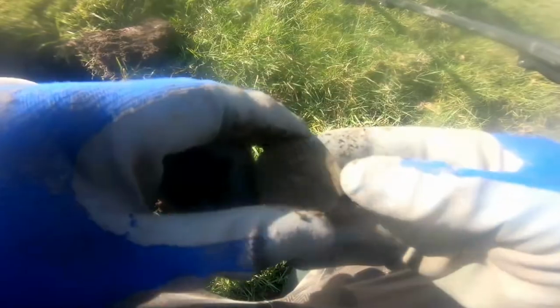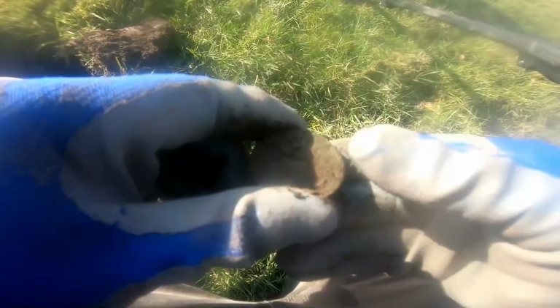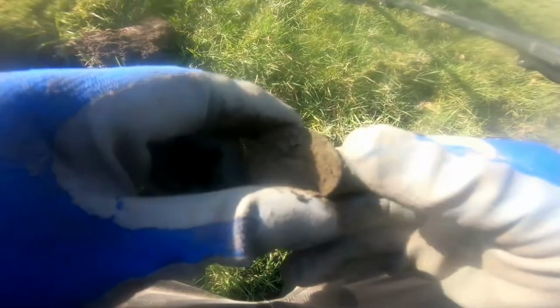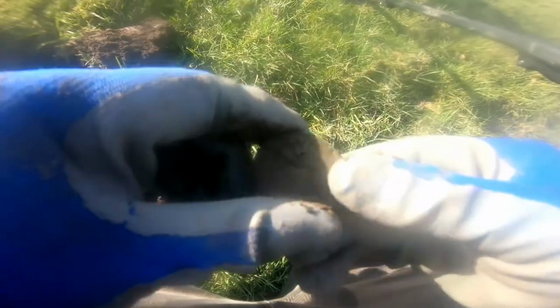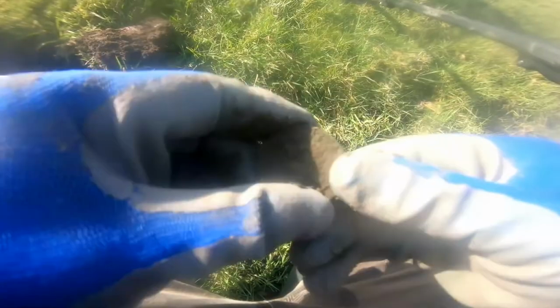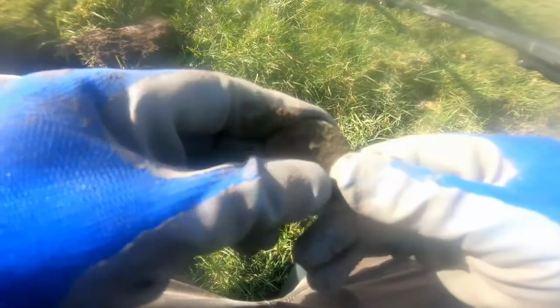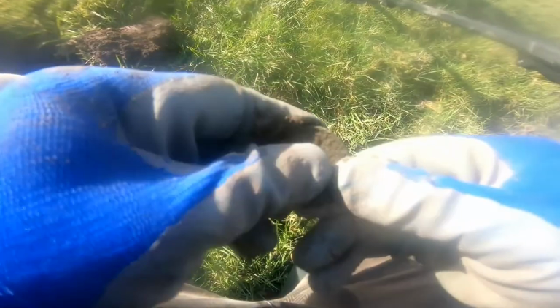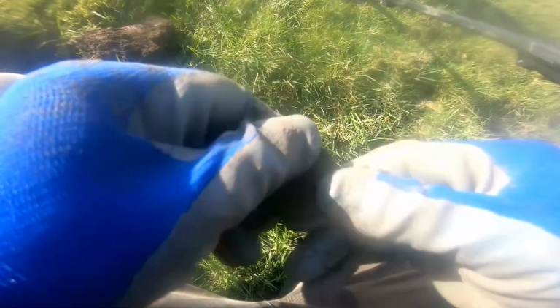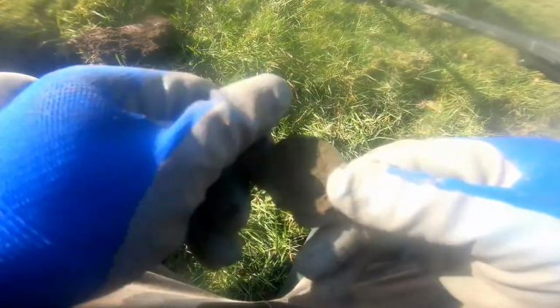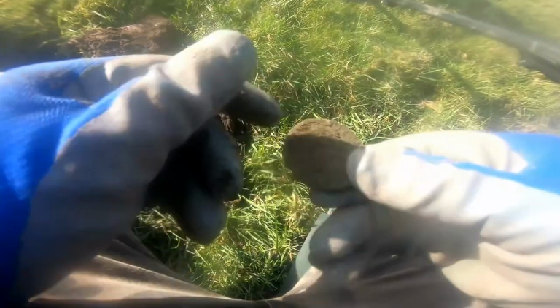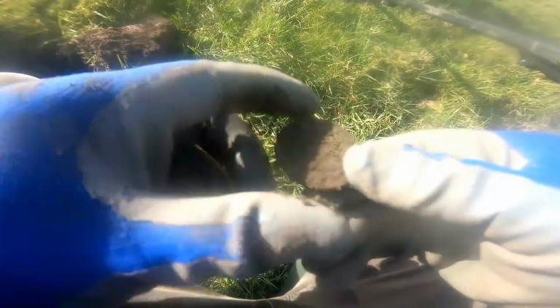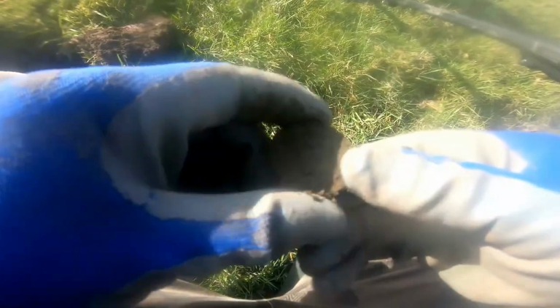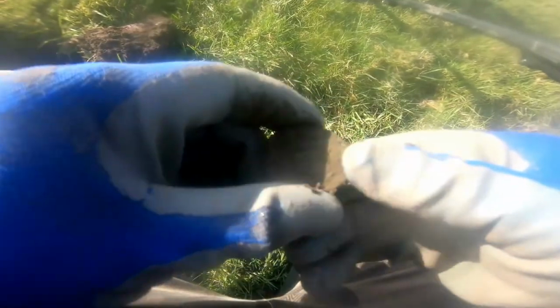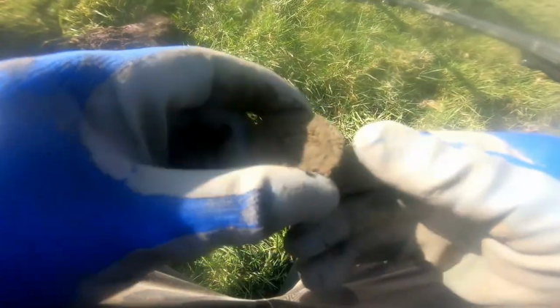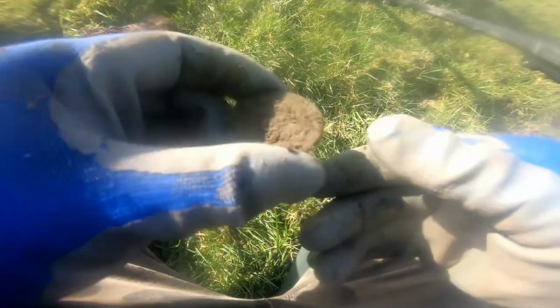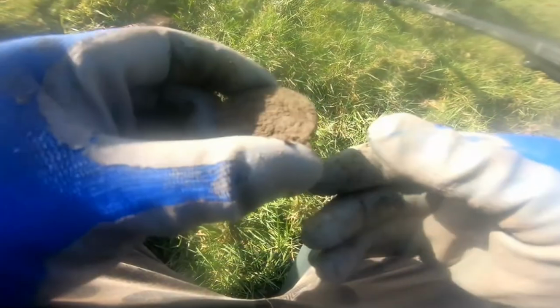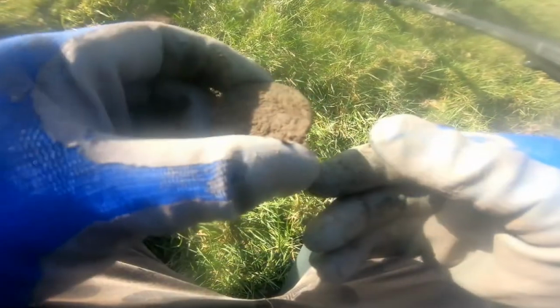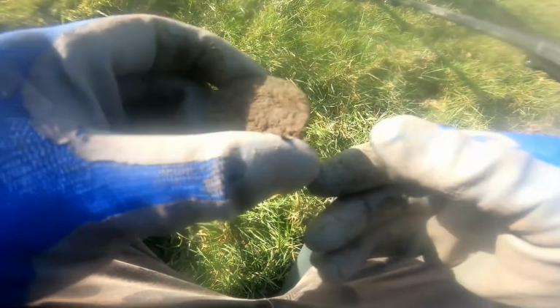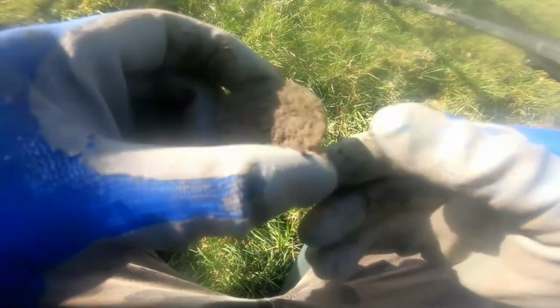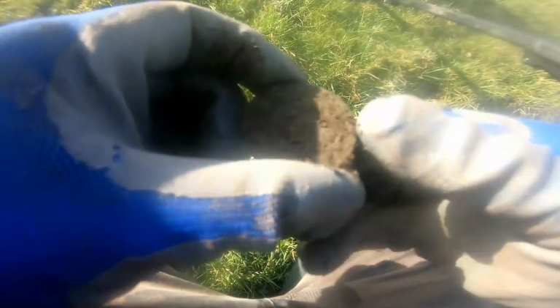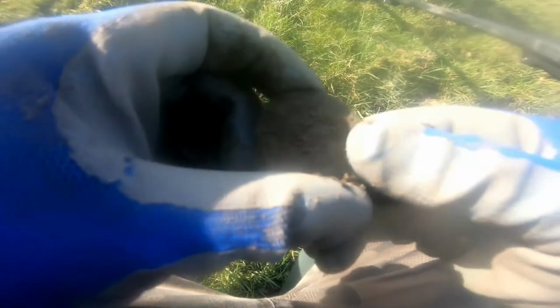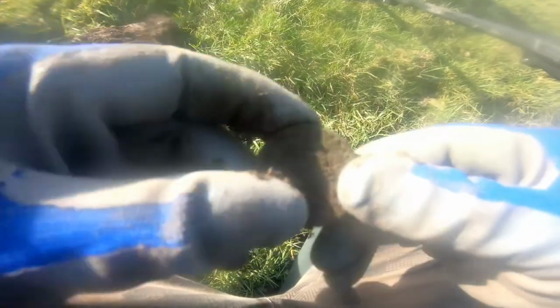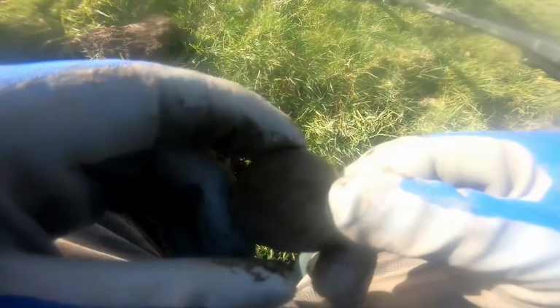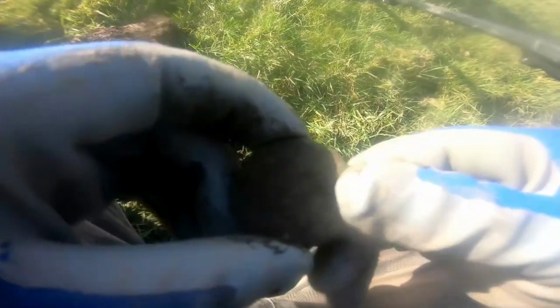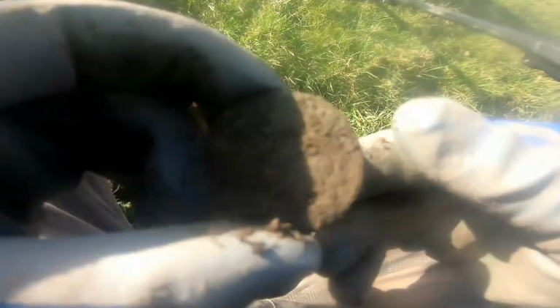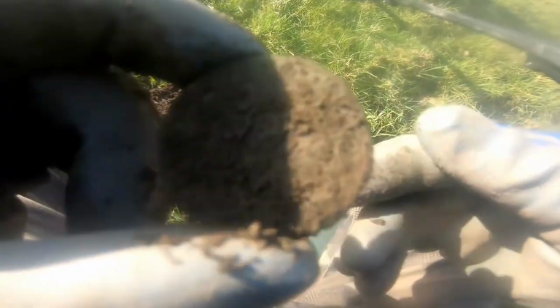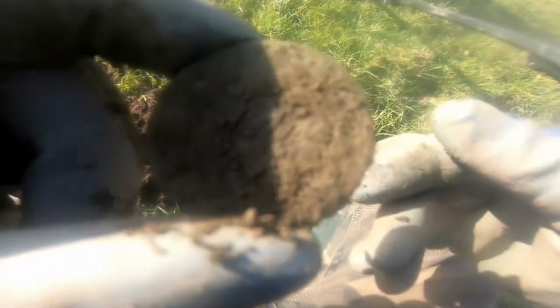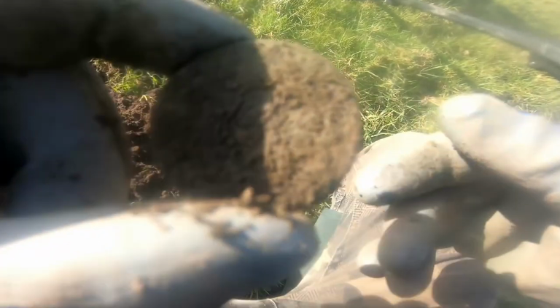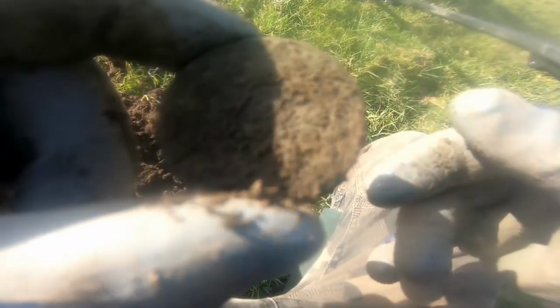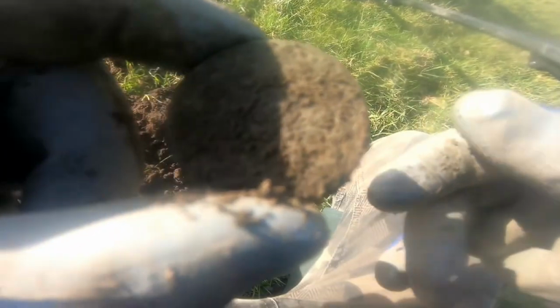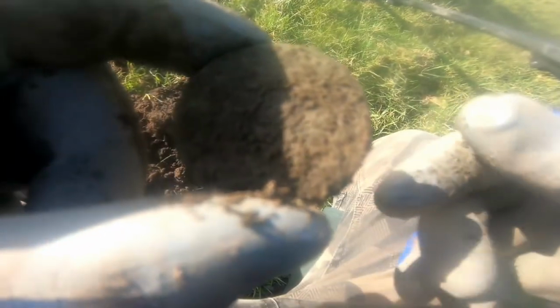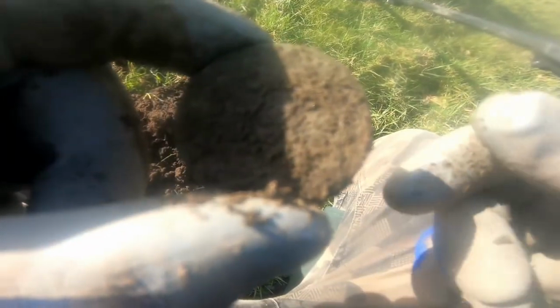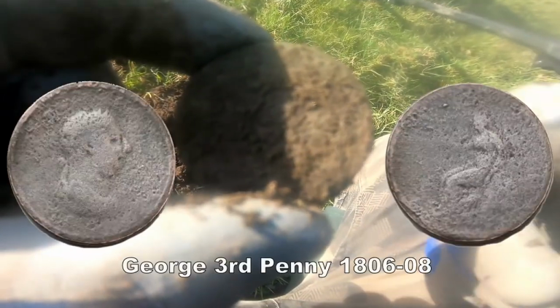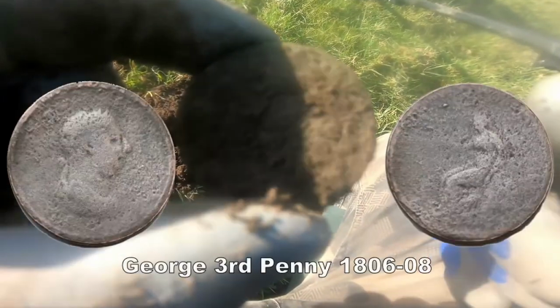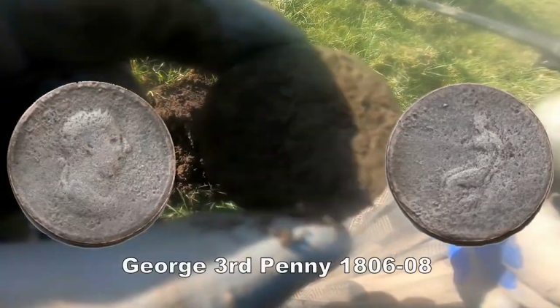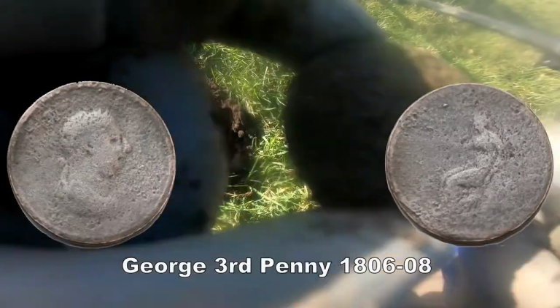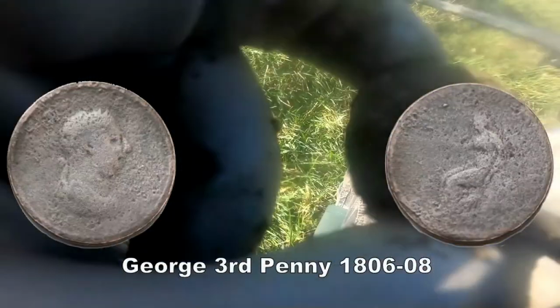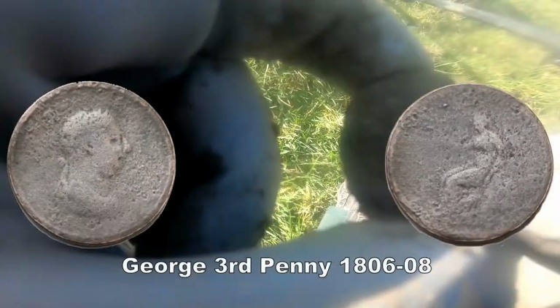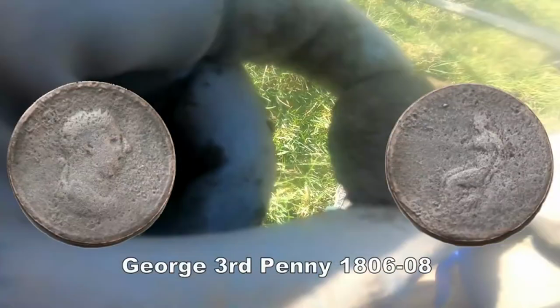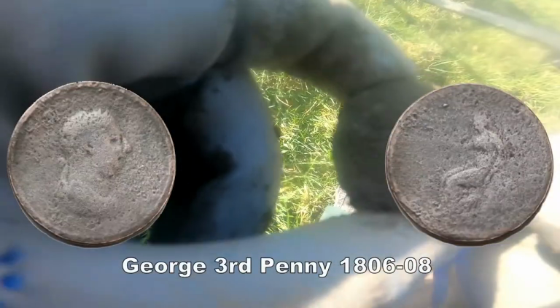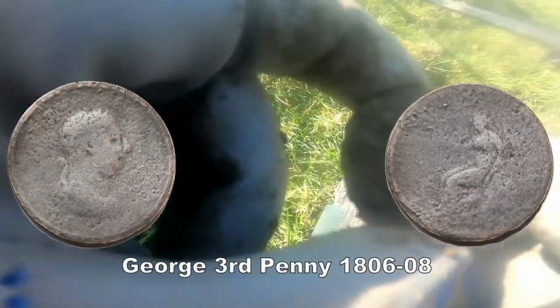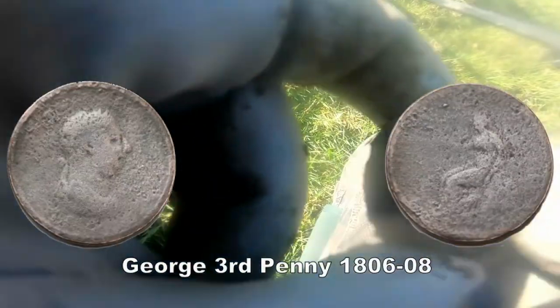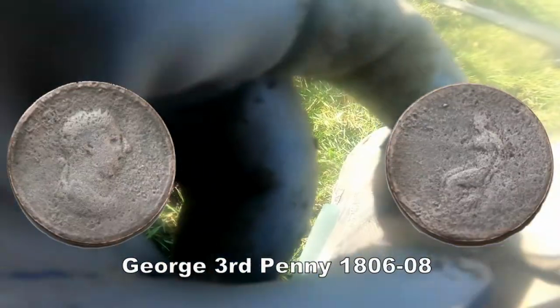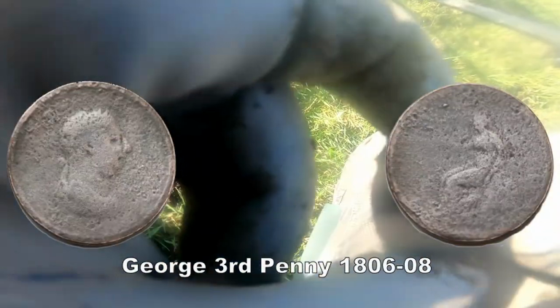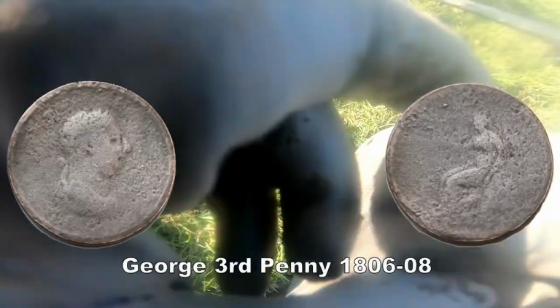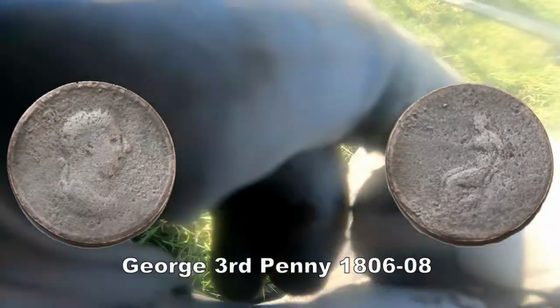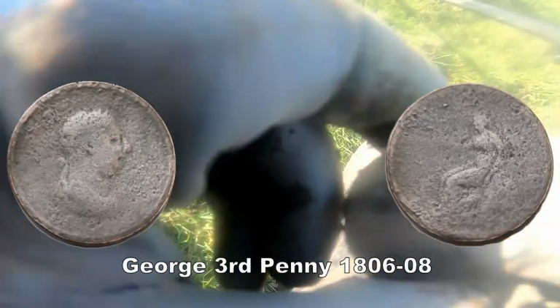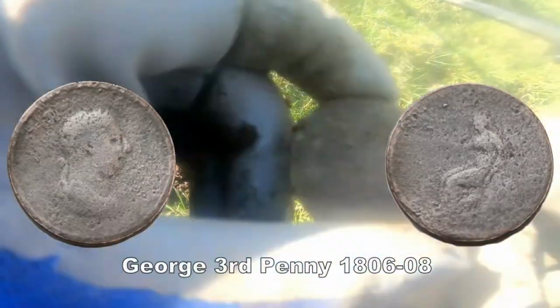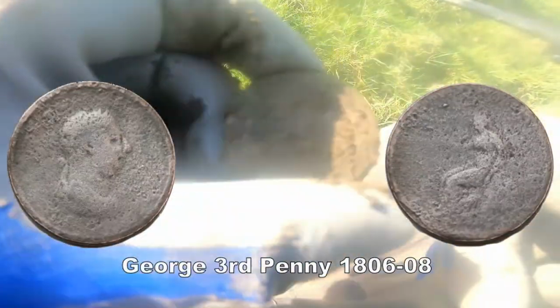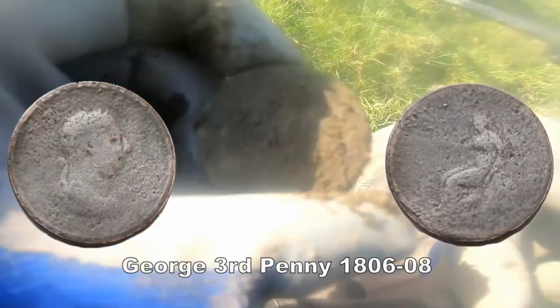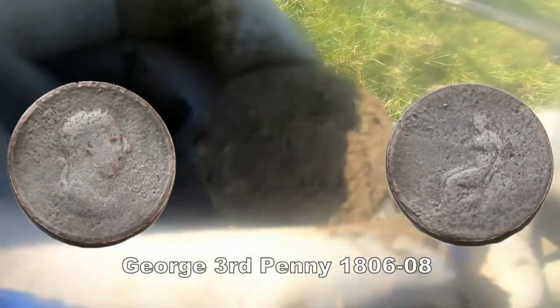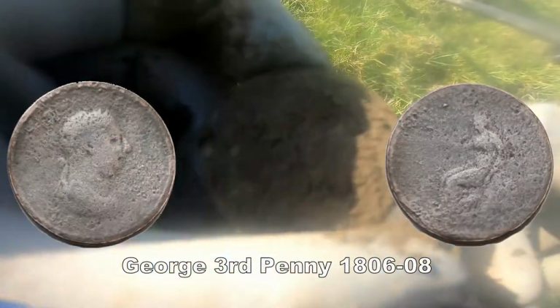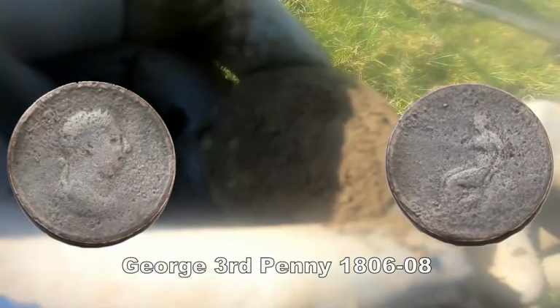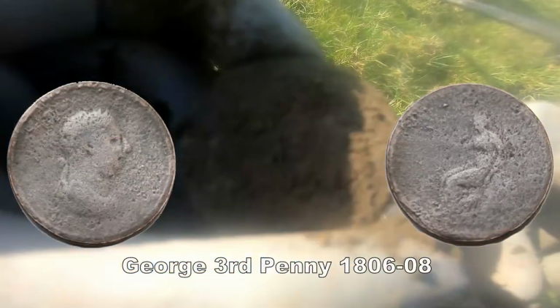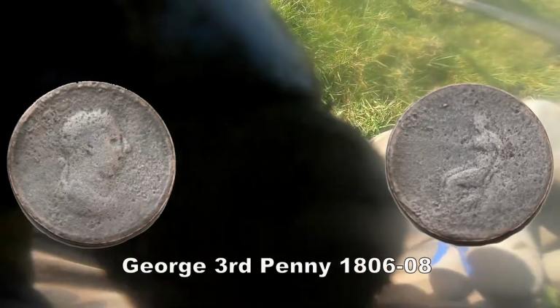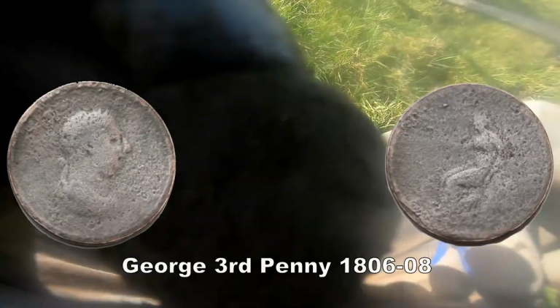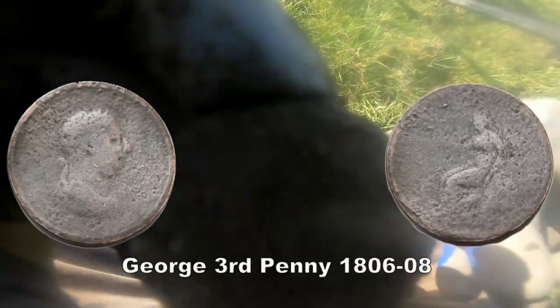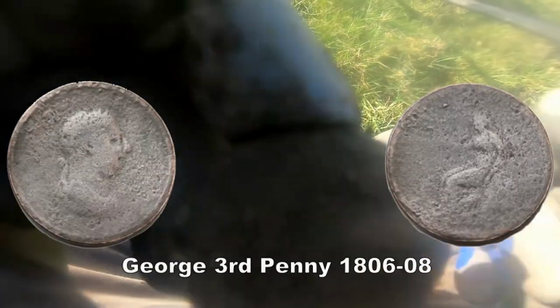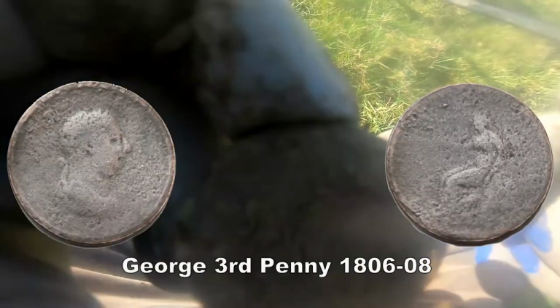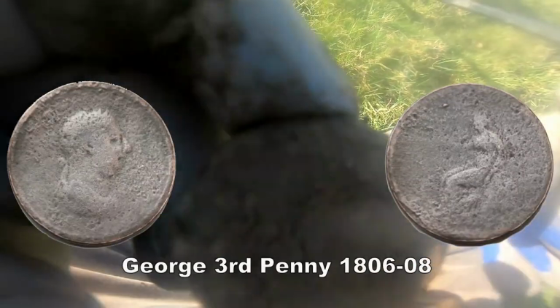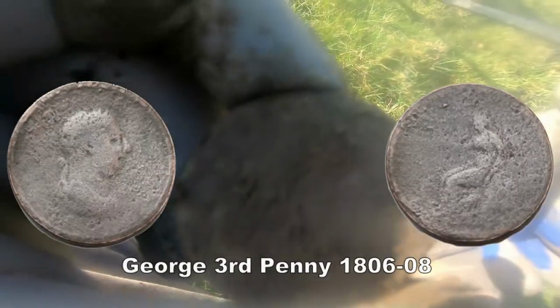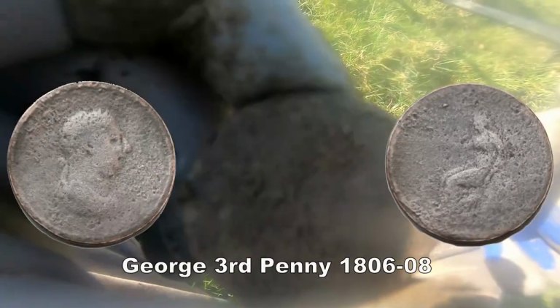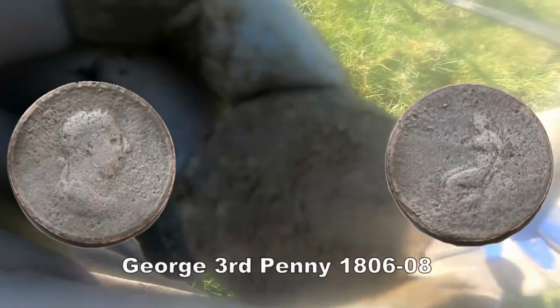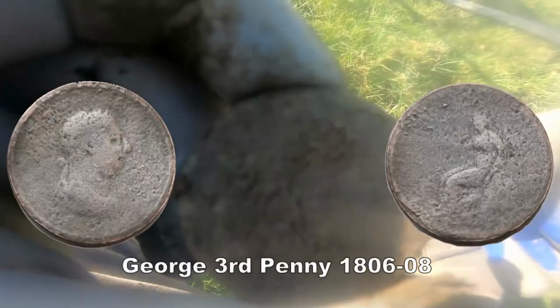George the 4th penny. Clean it up, show you later.